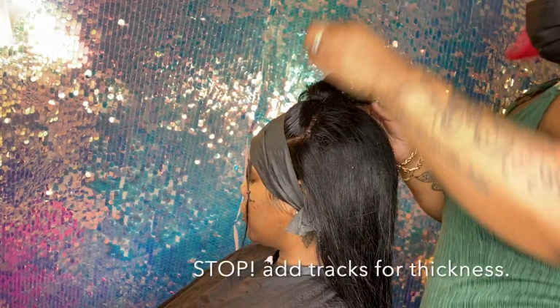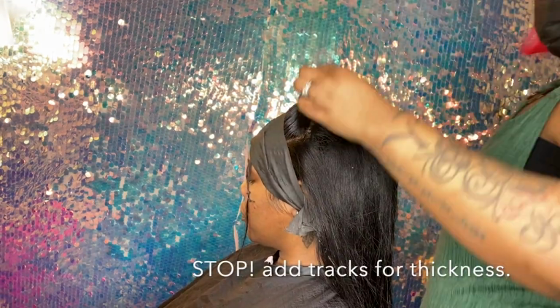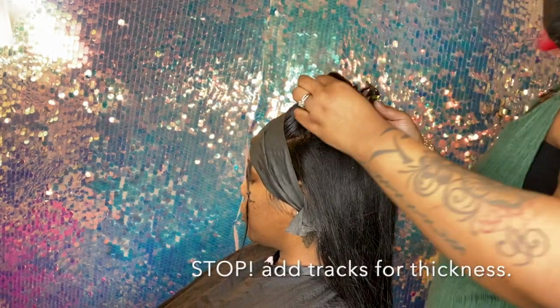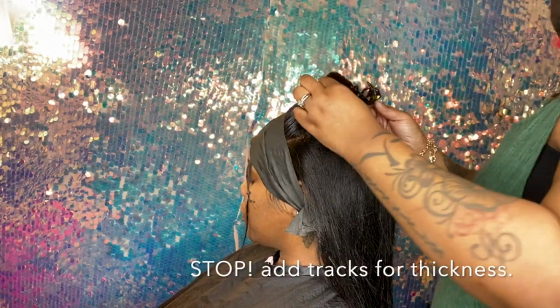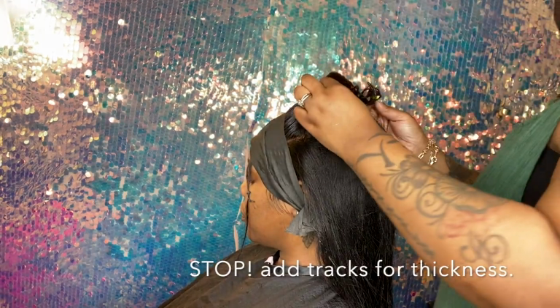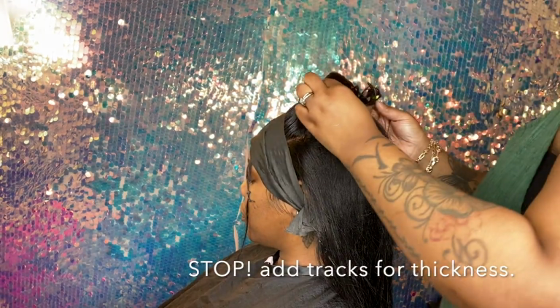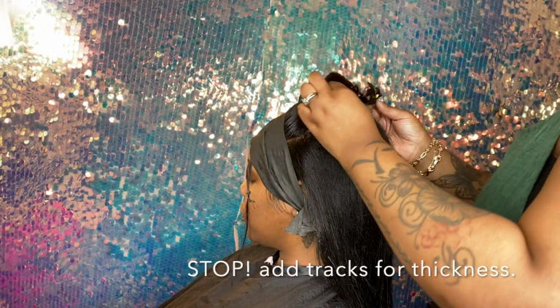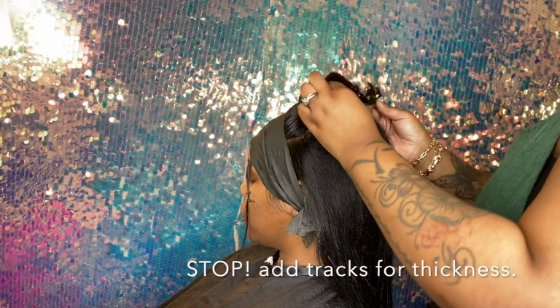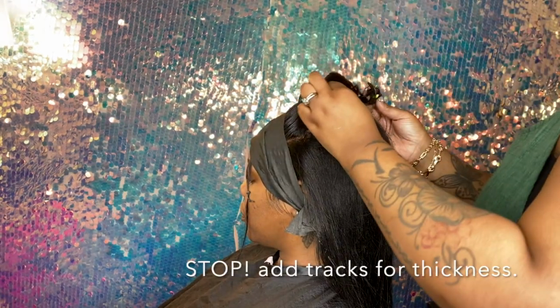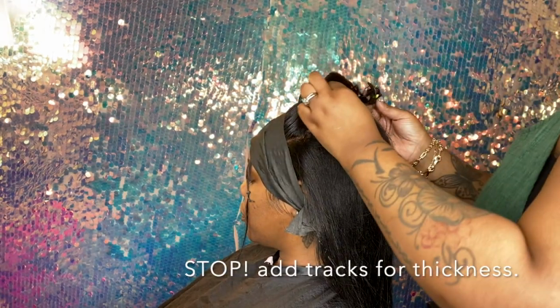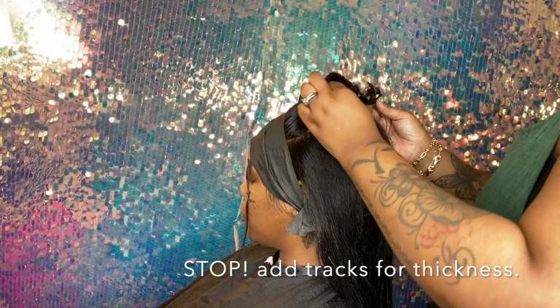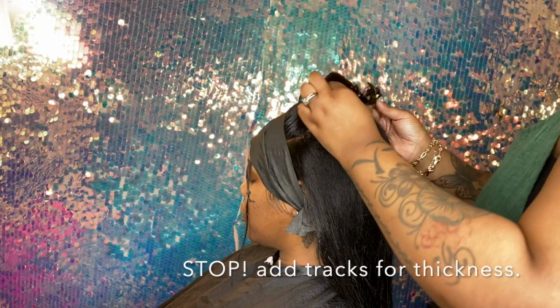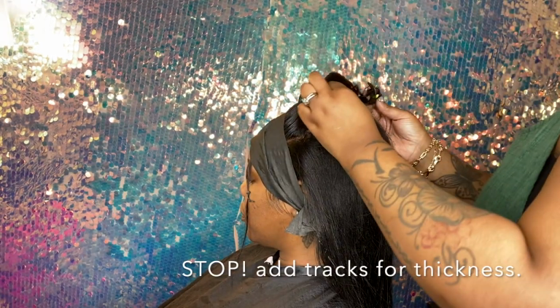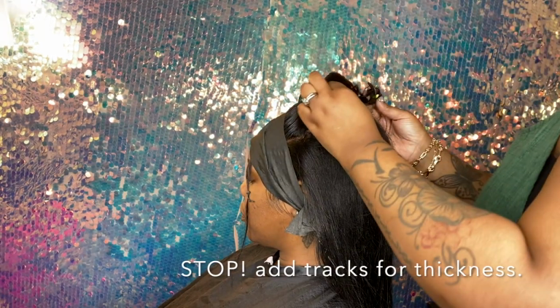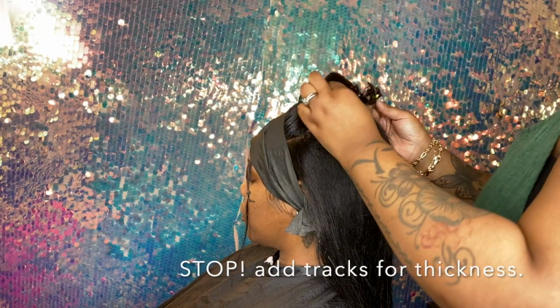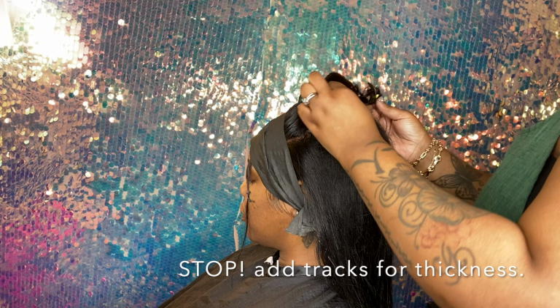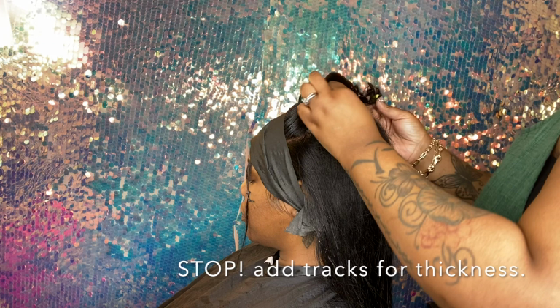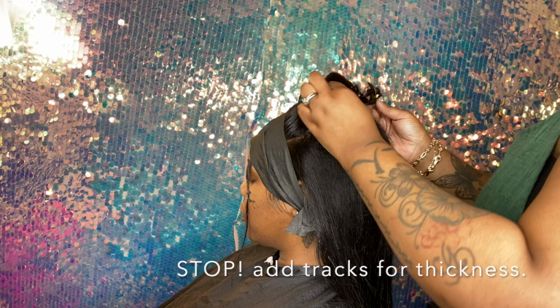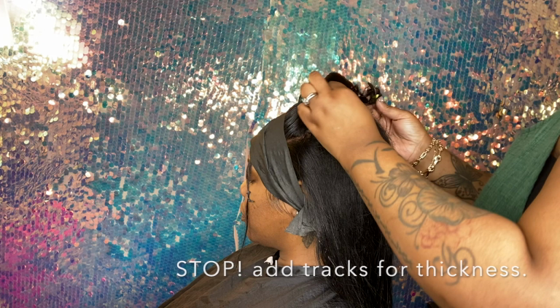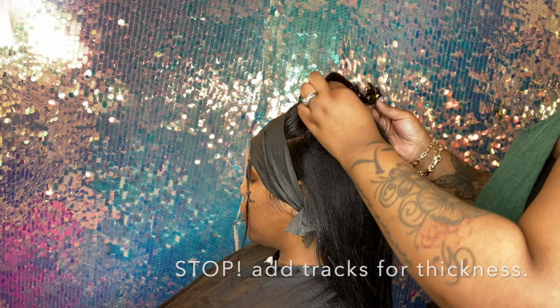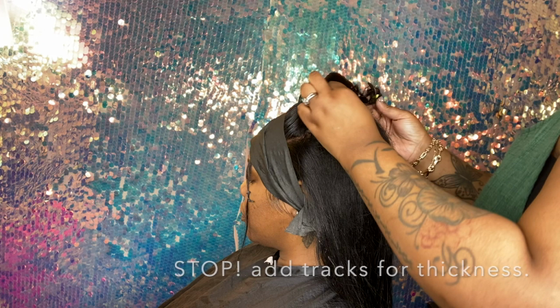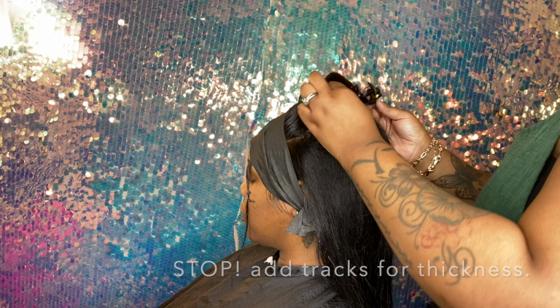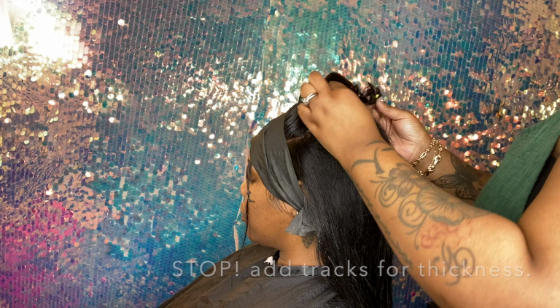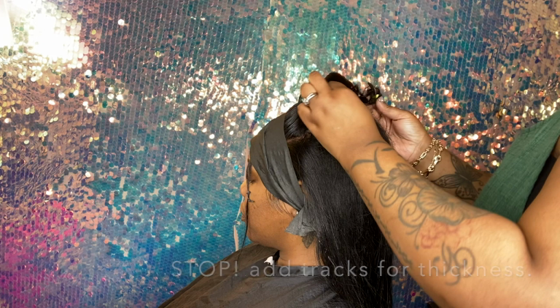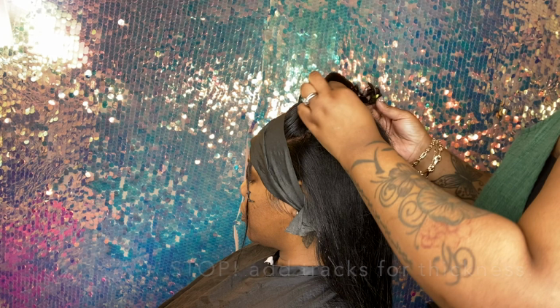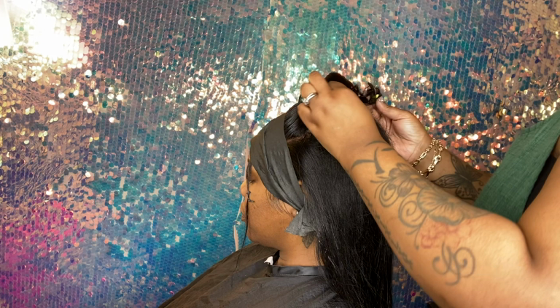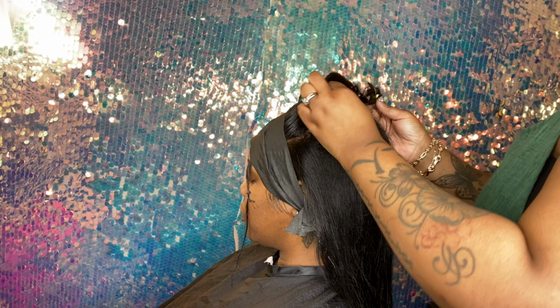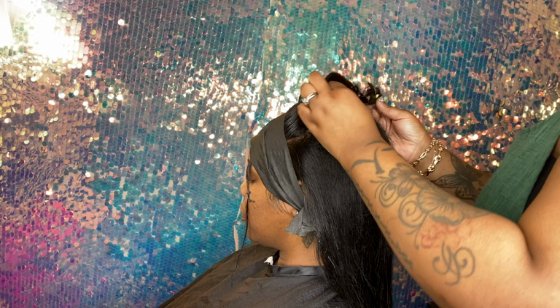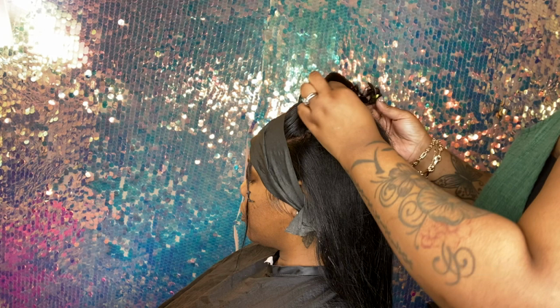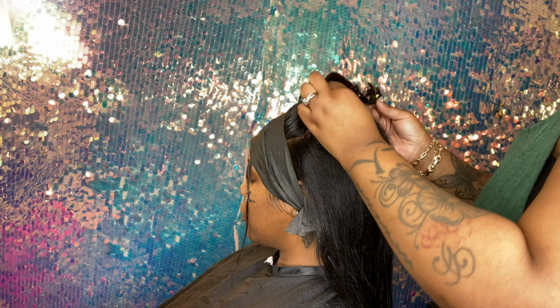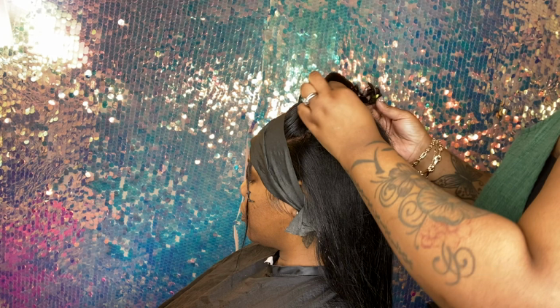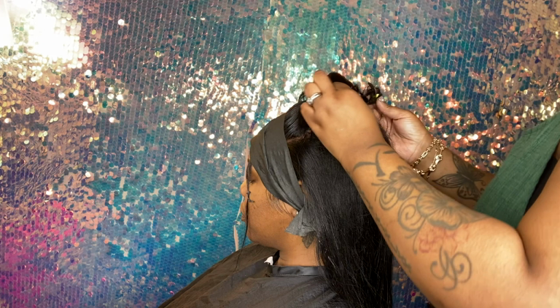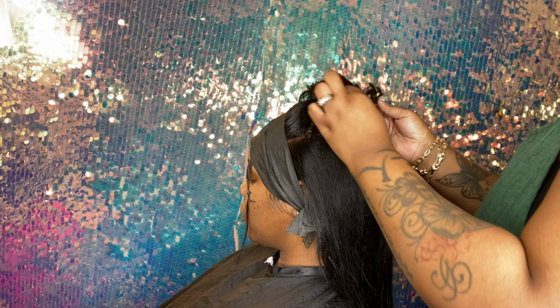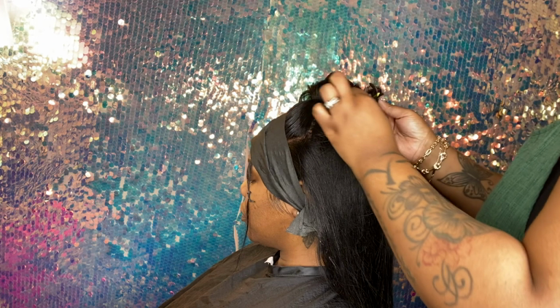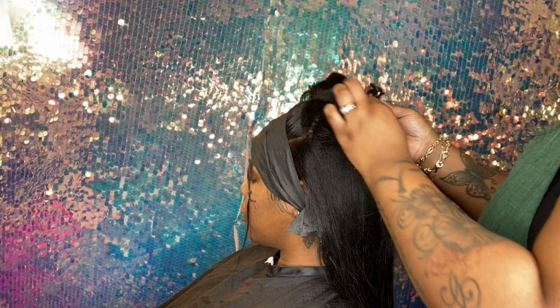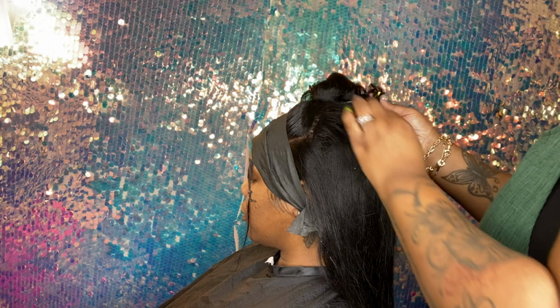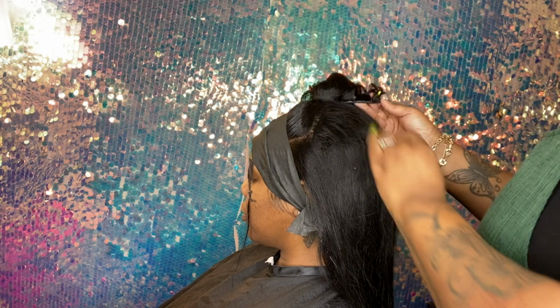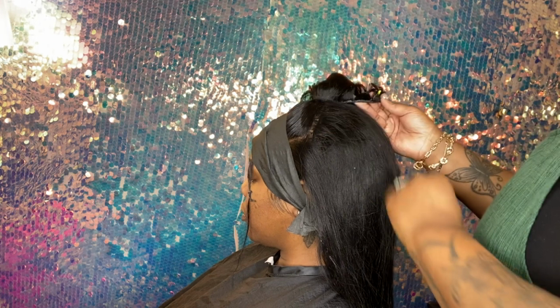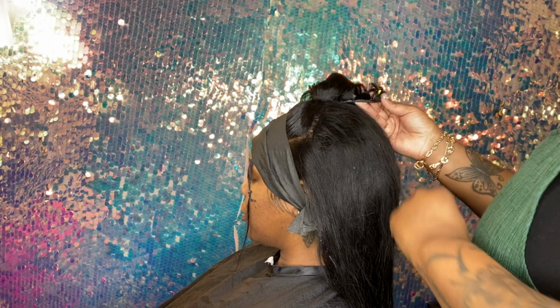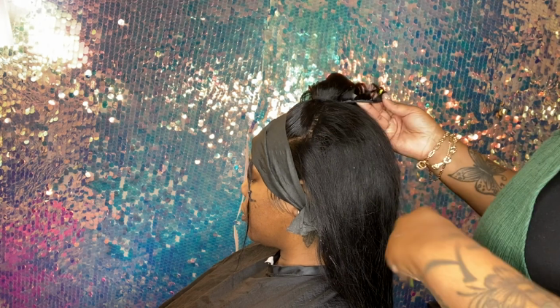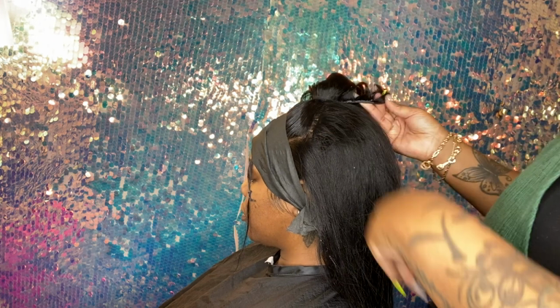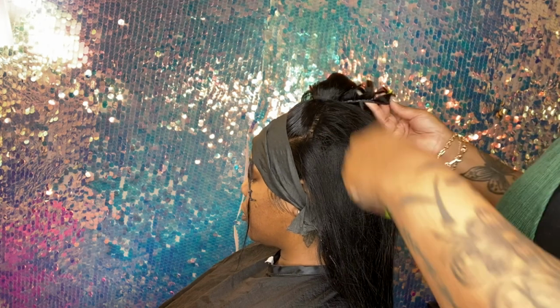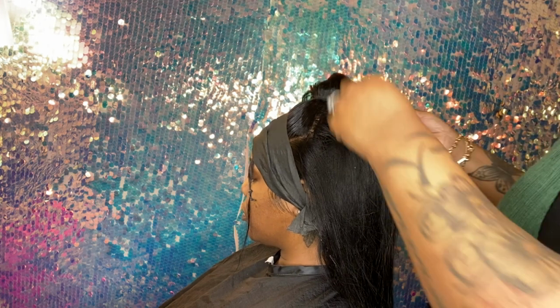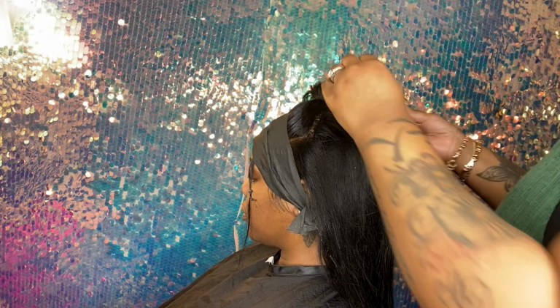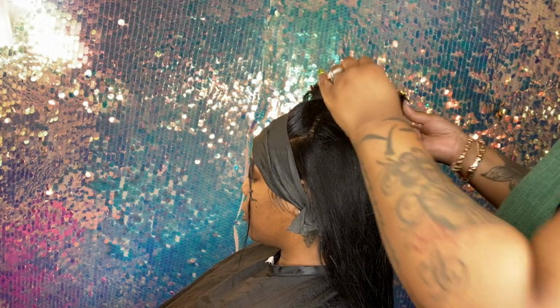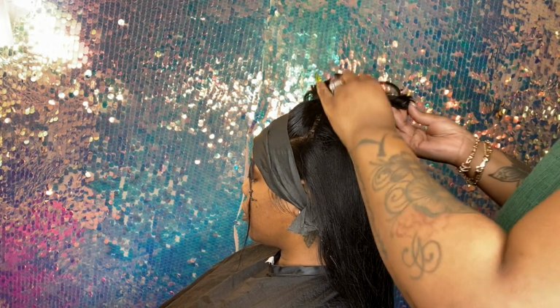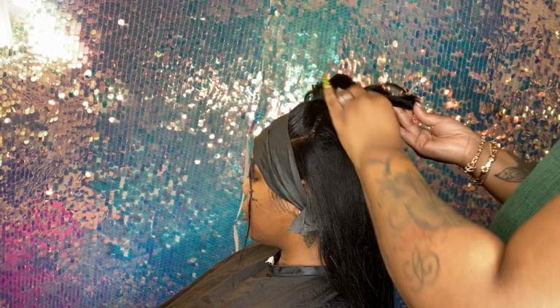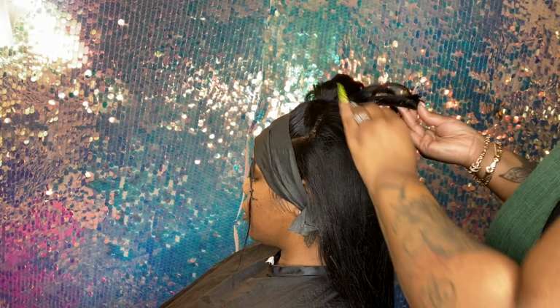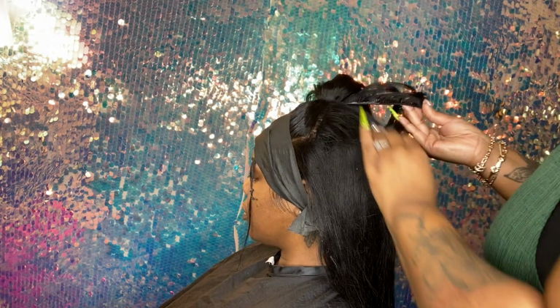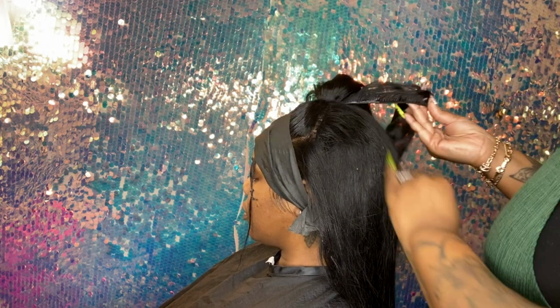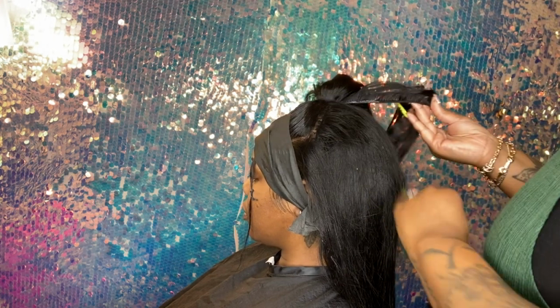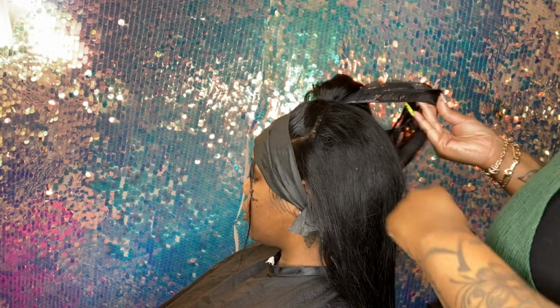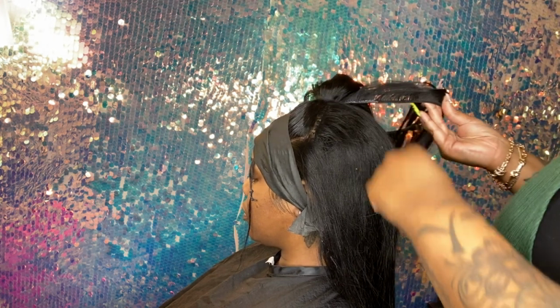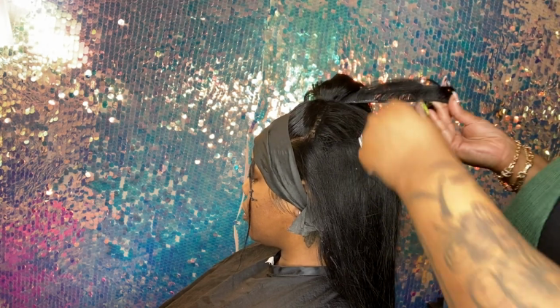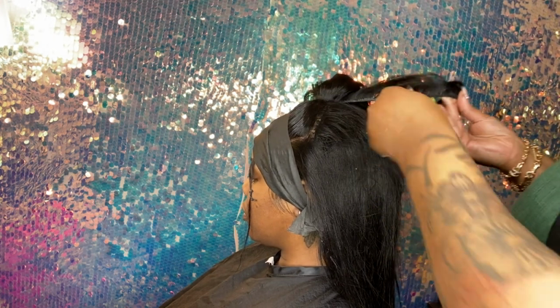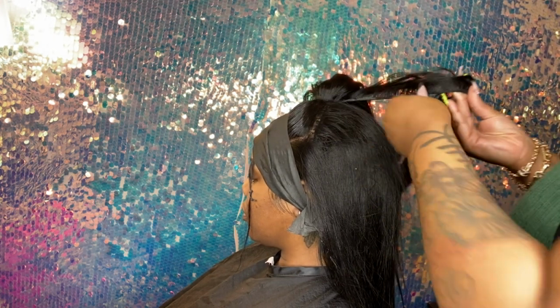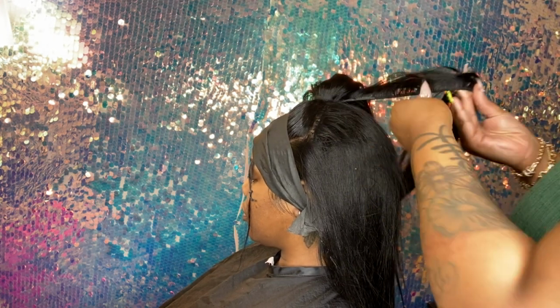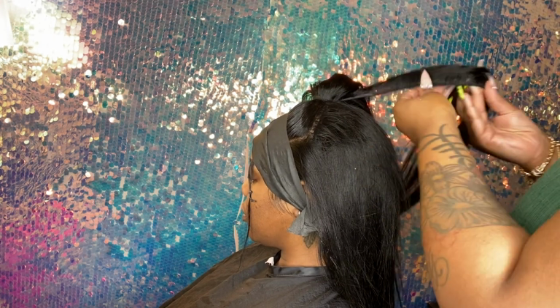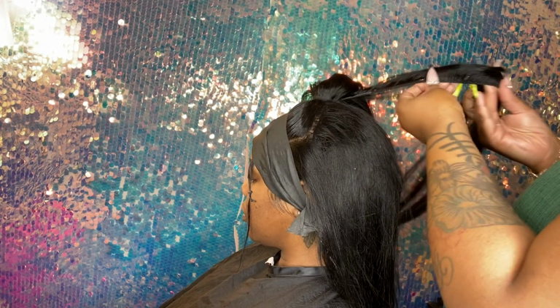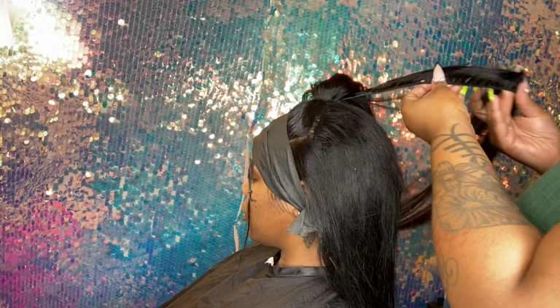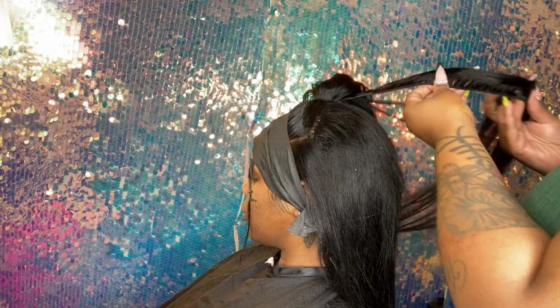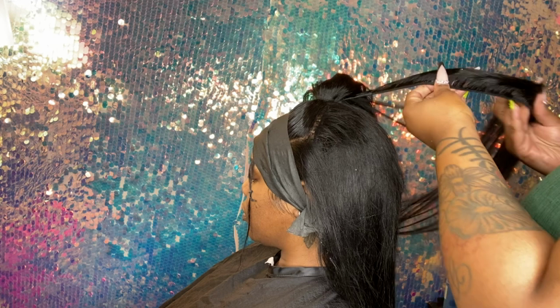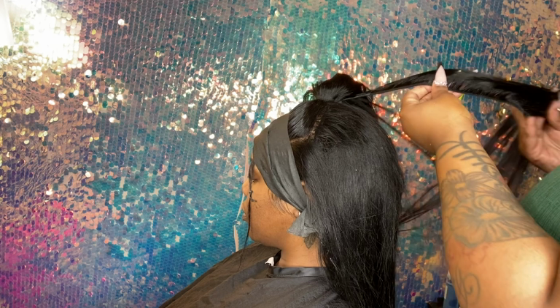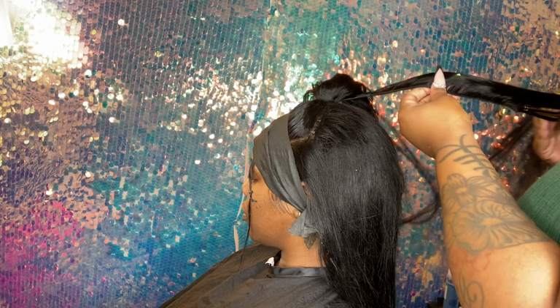We knew that little ponytail at the top was not enough hair, so we're going to add track hair to make it more fuller.